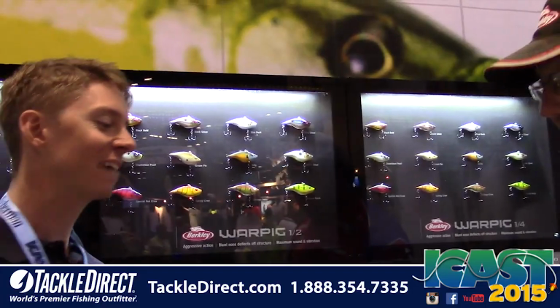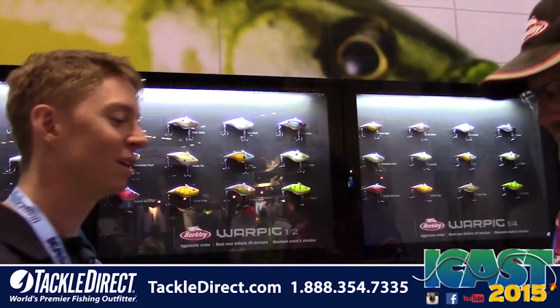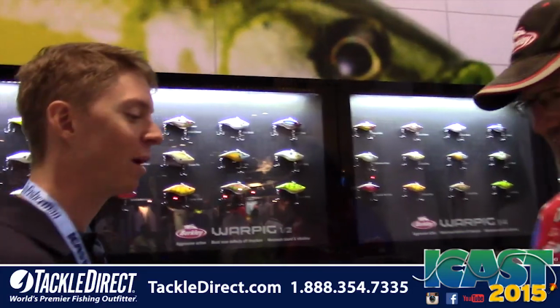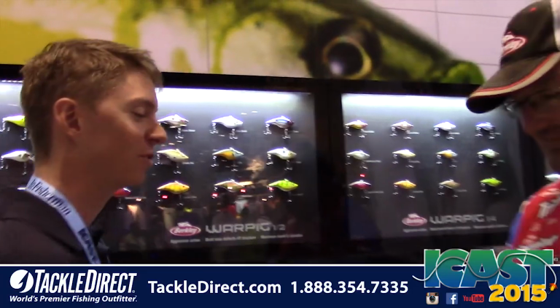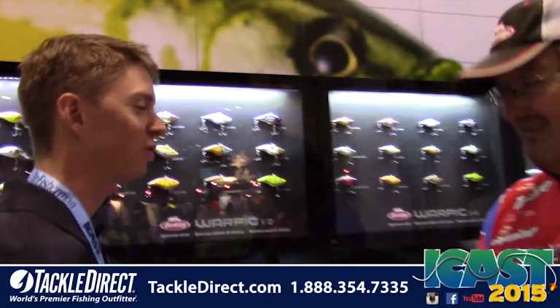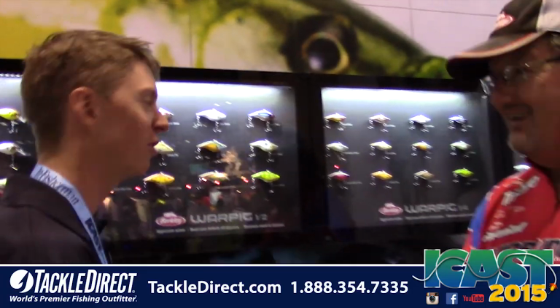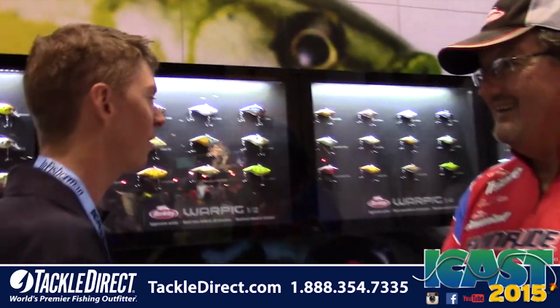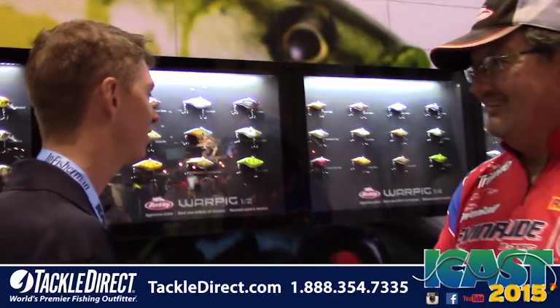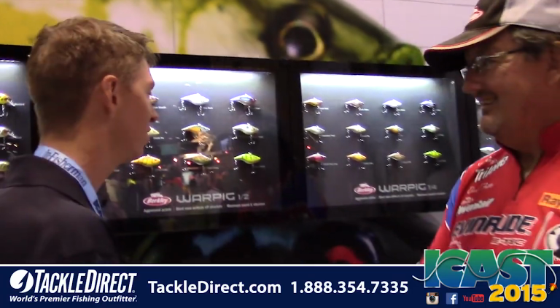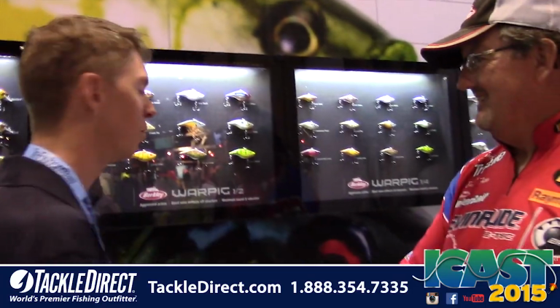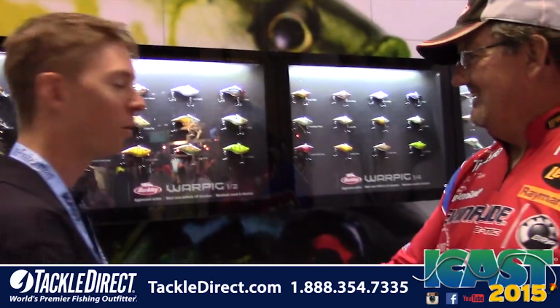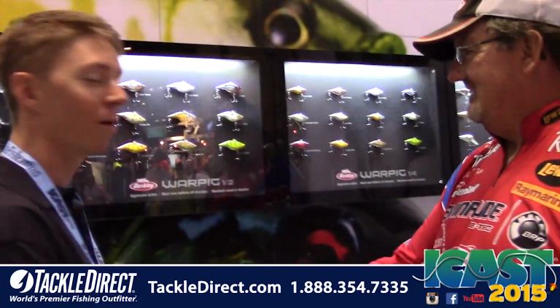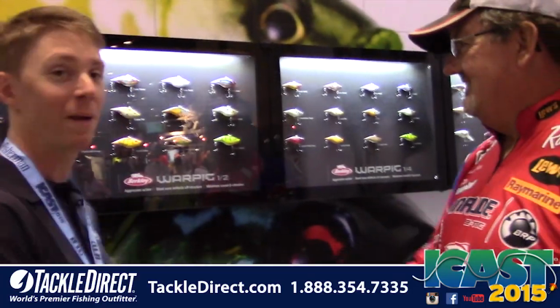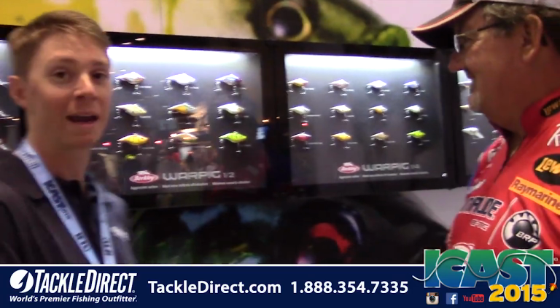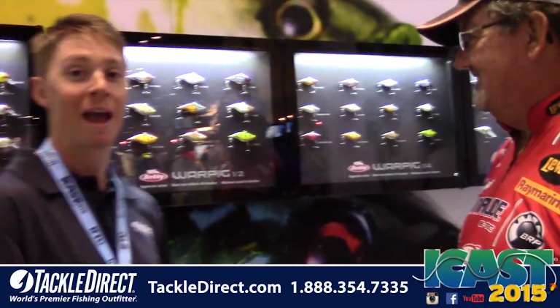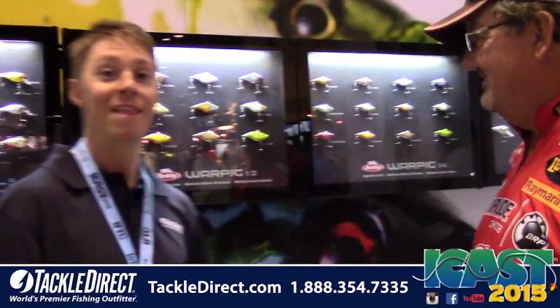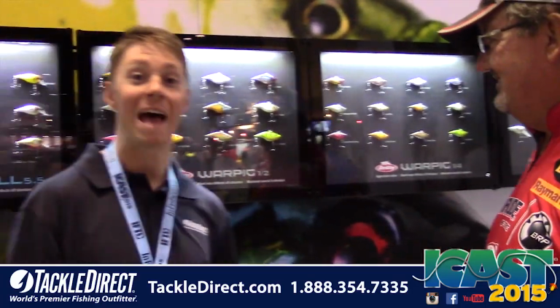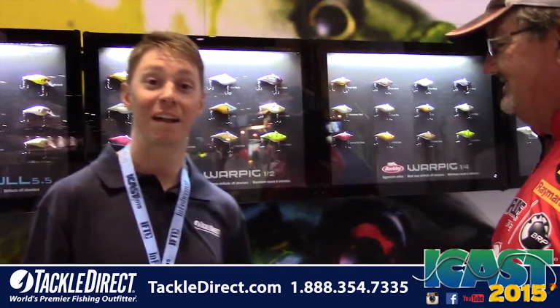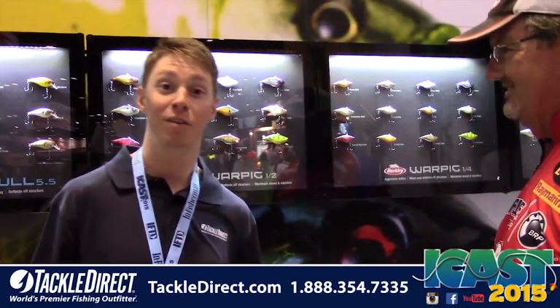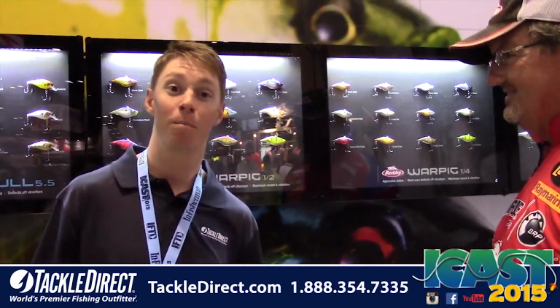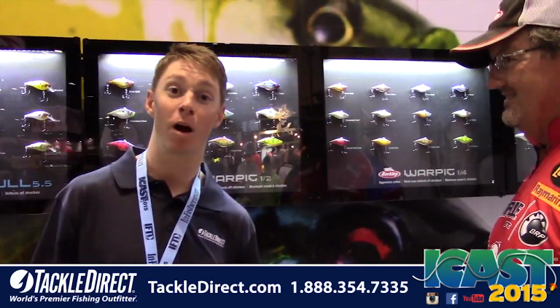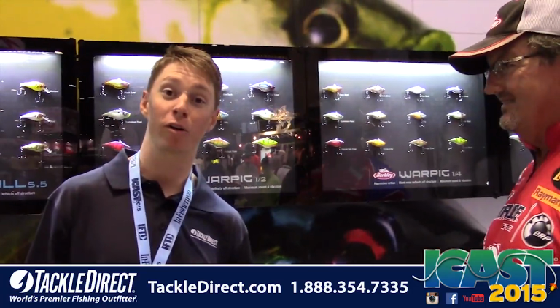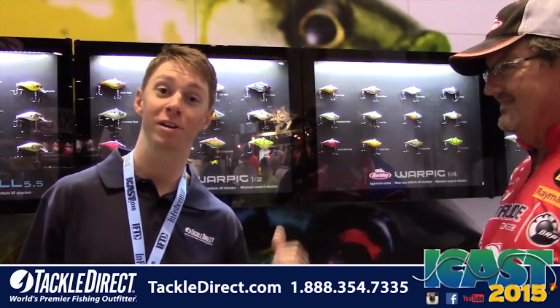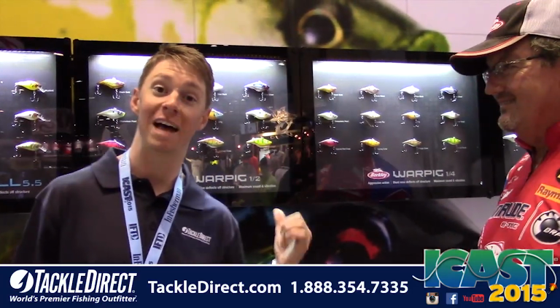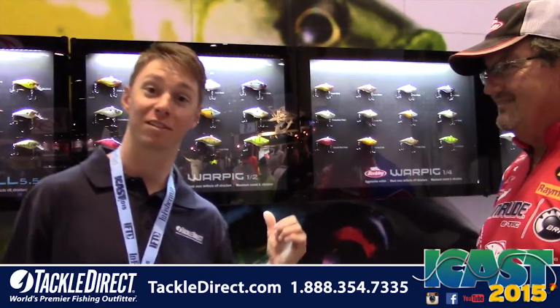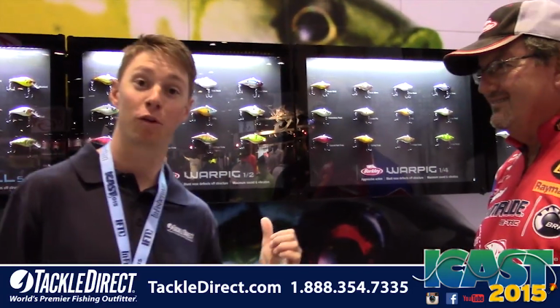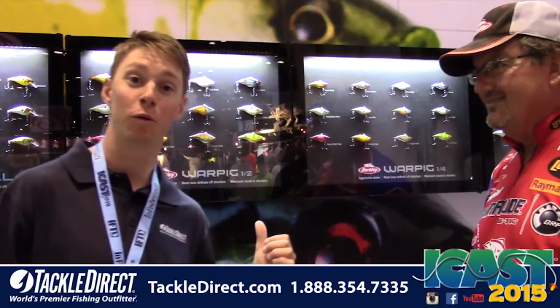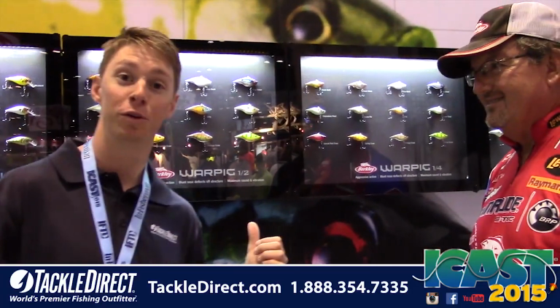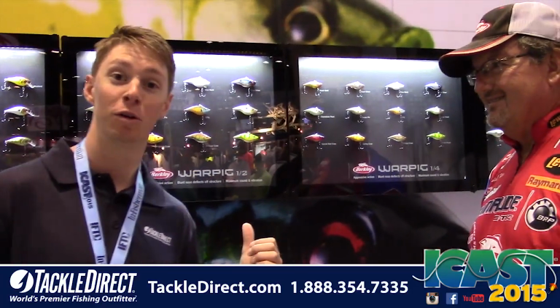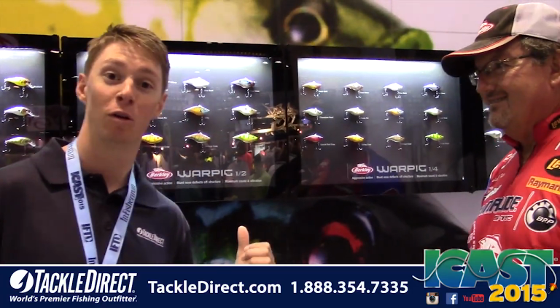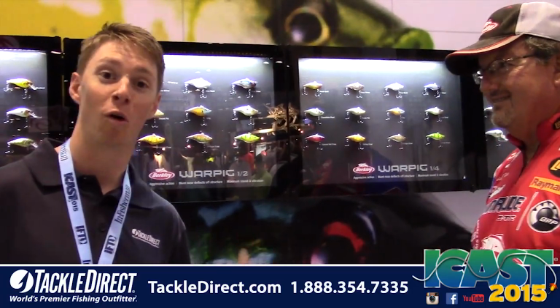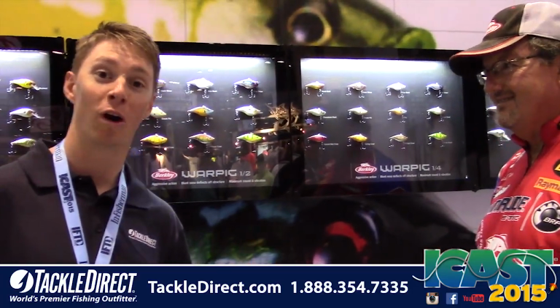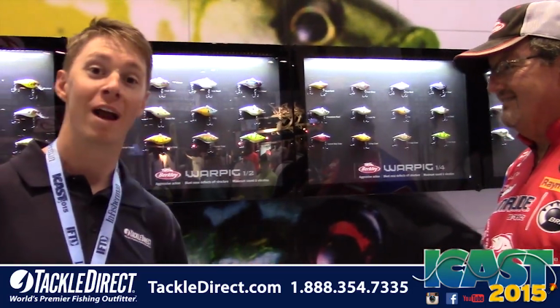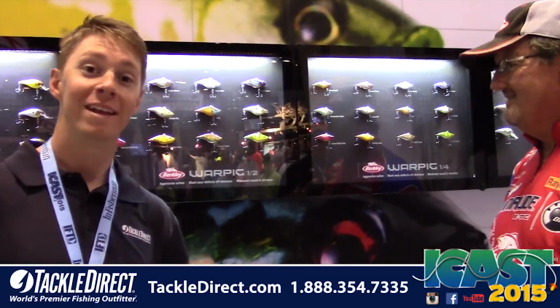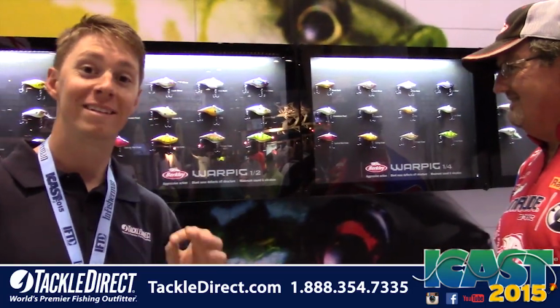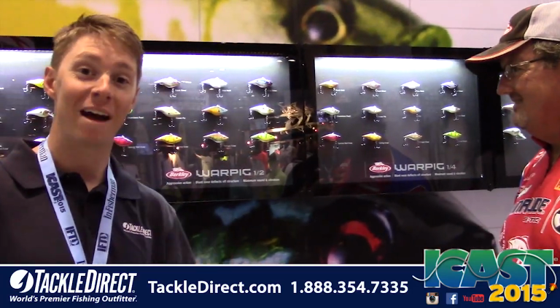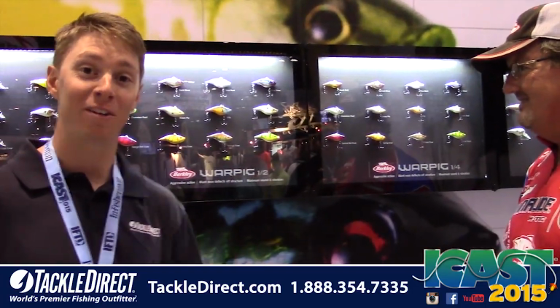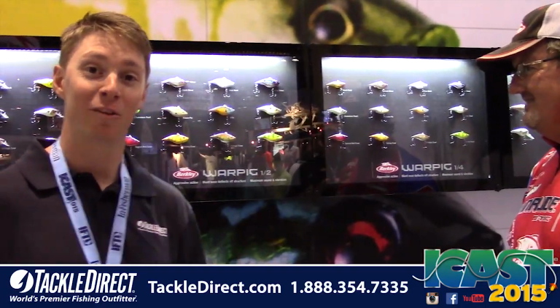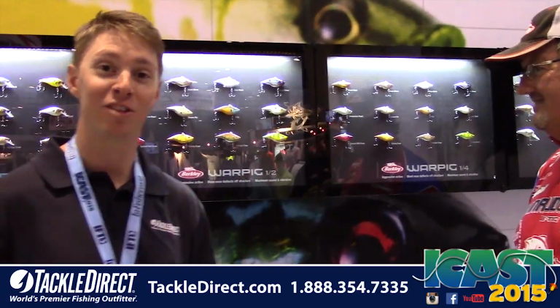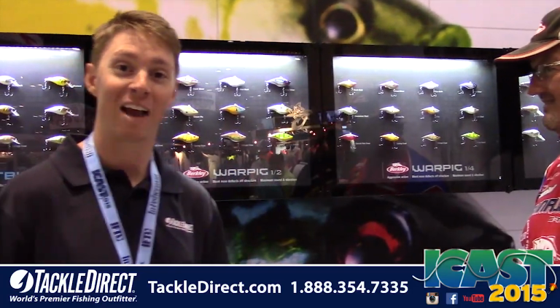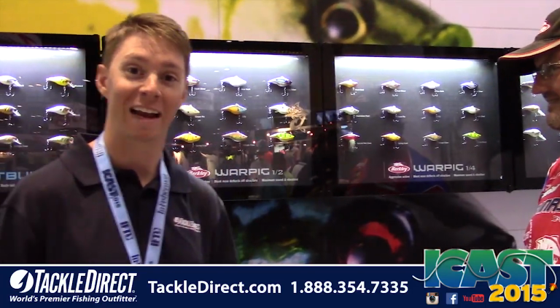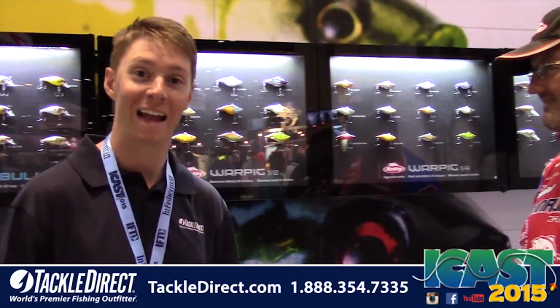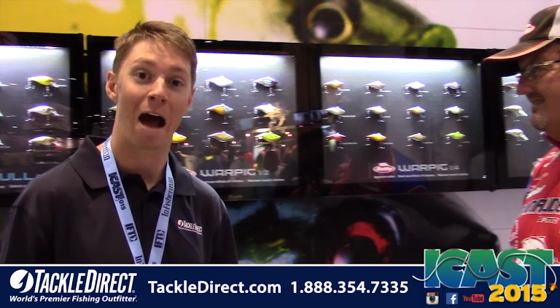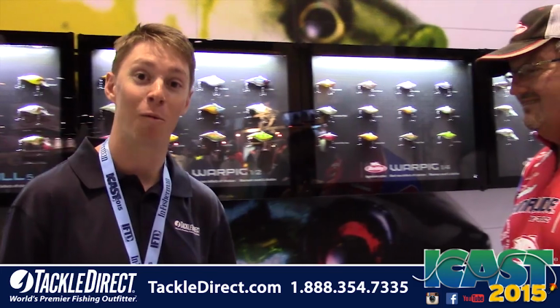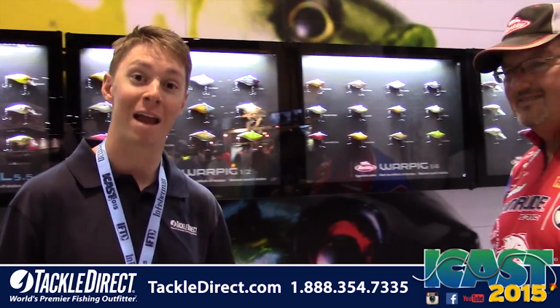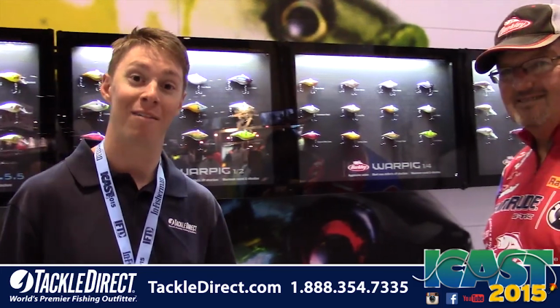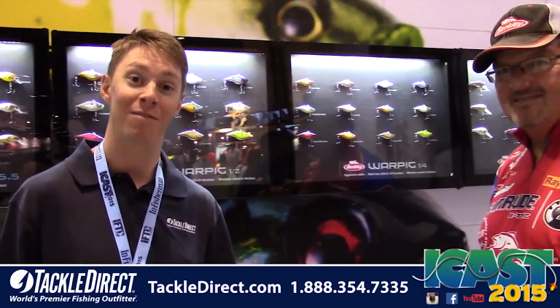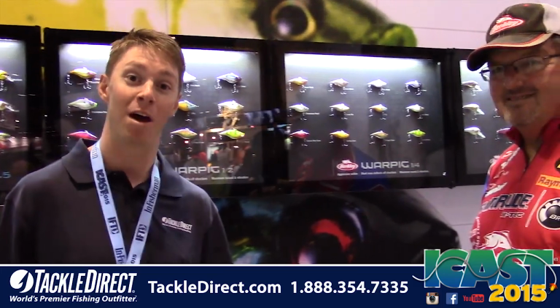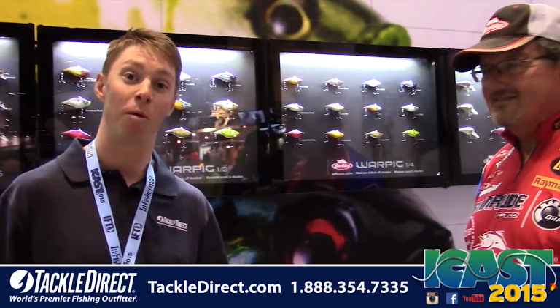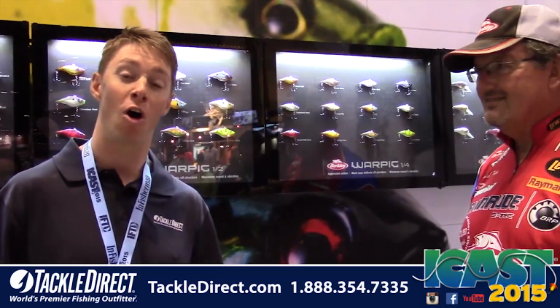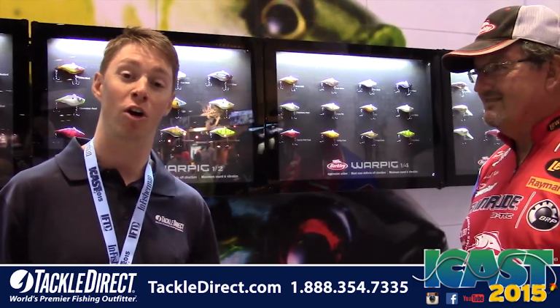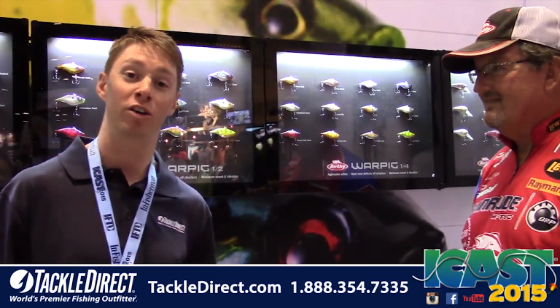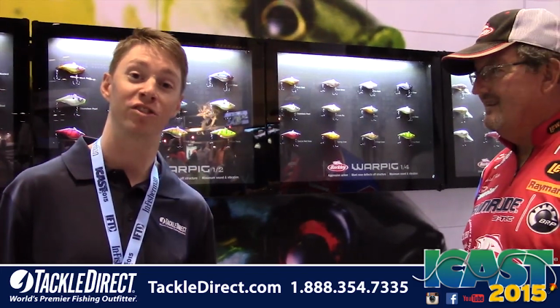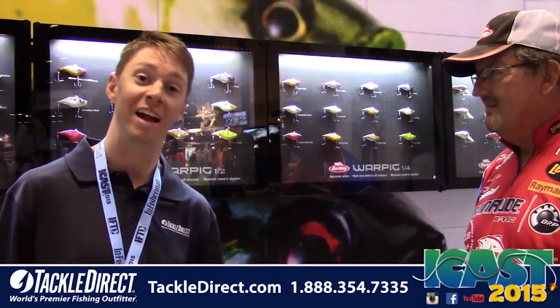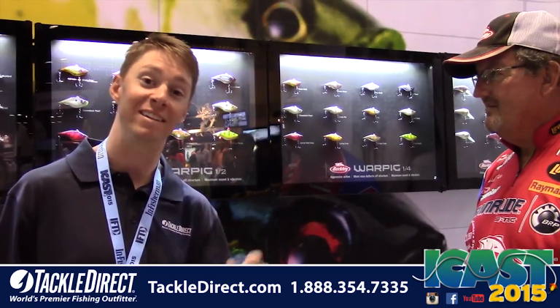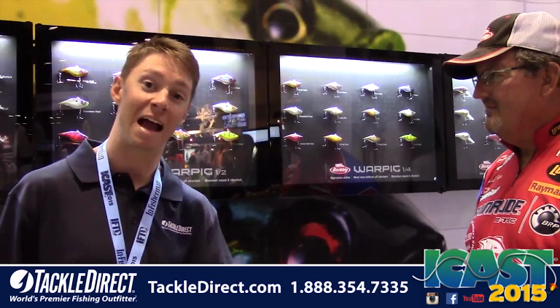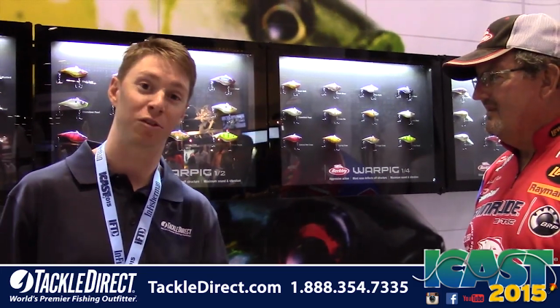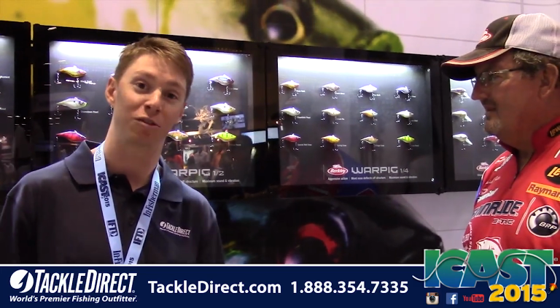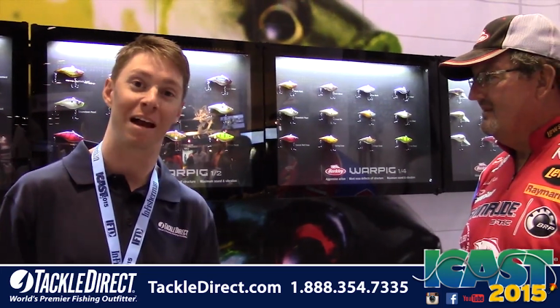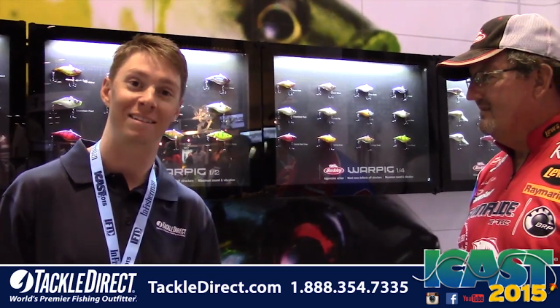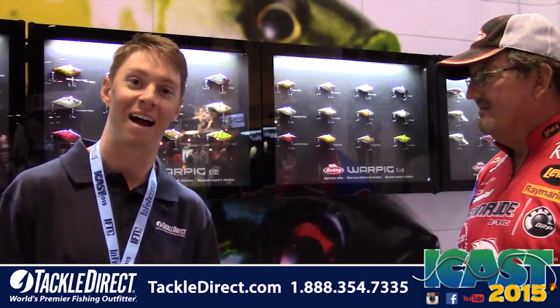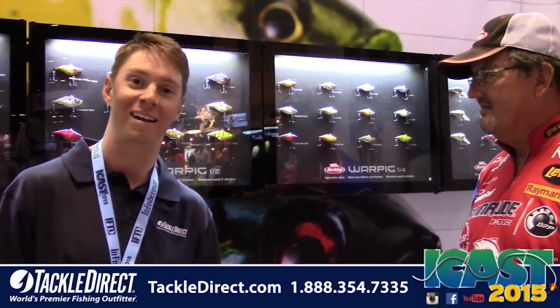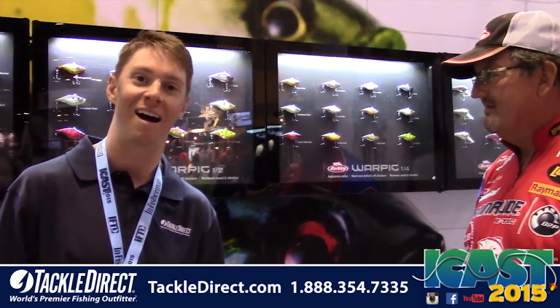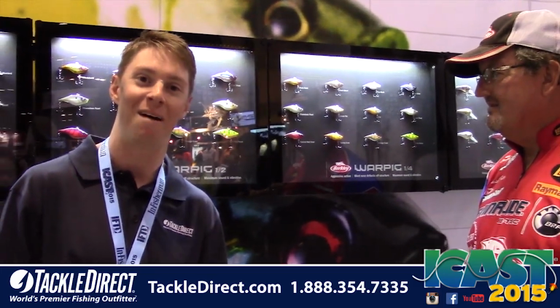Thanks so much for showing us the new War Pig. That's from Berkley — definitely check it out. We have it available on our site, TackleDirect.com.